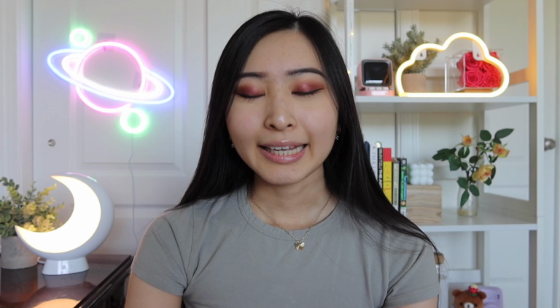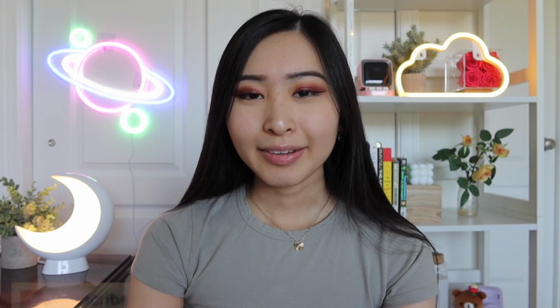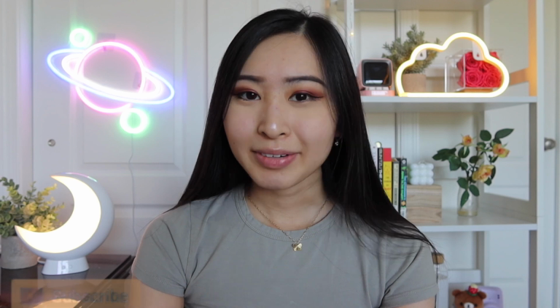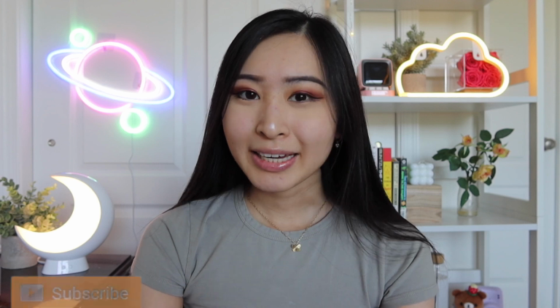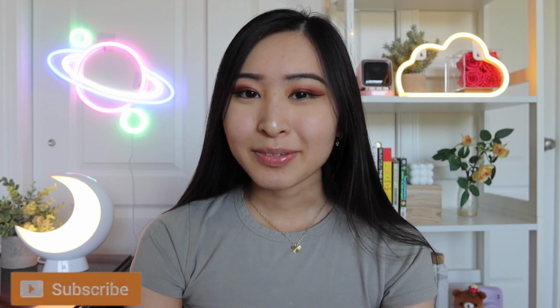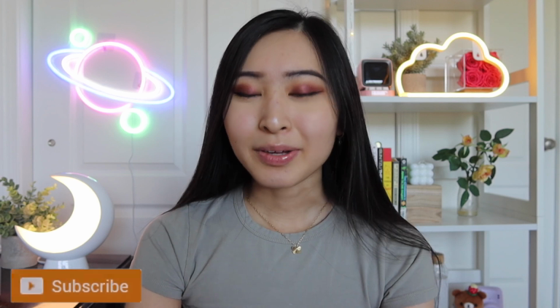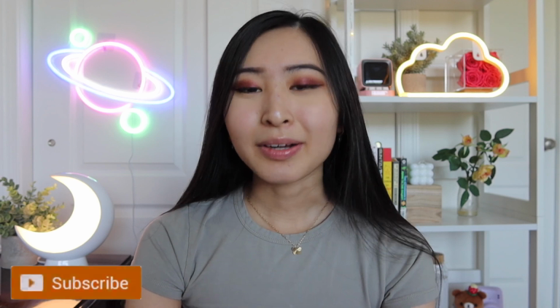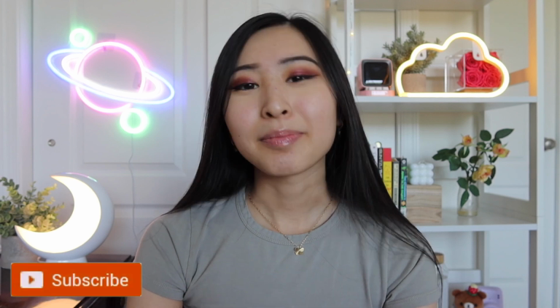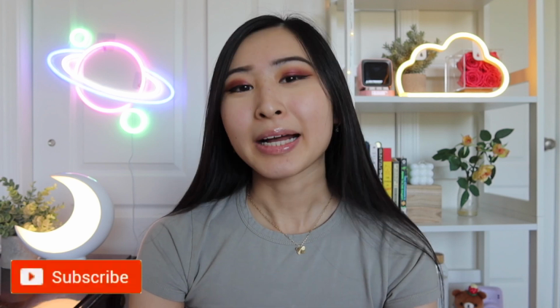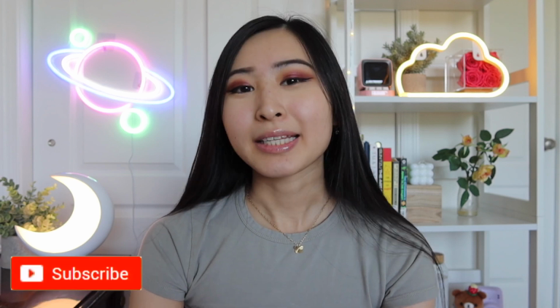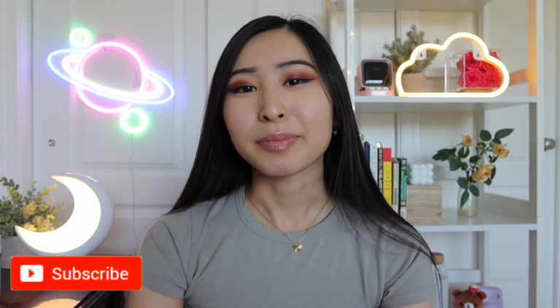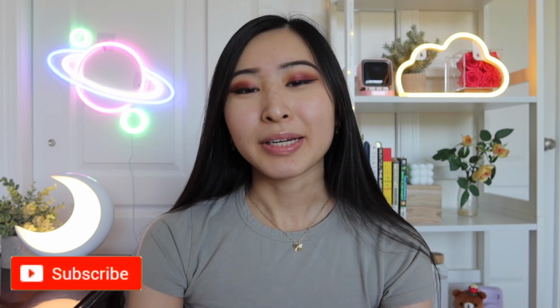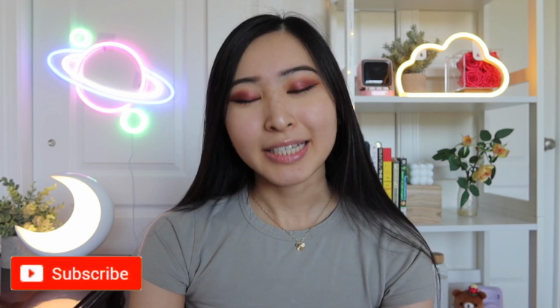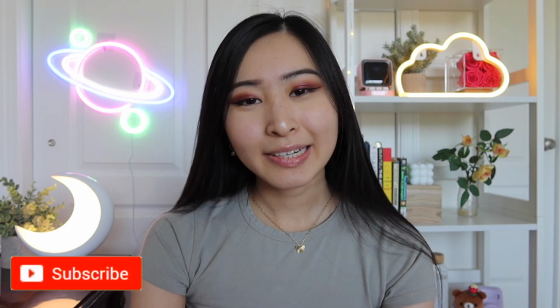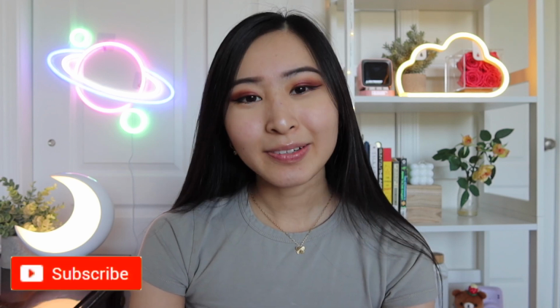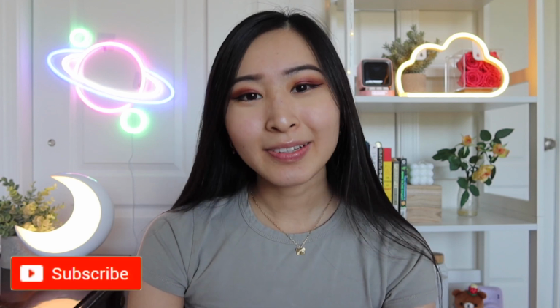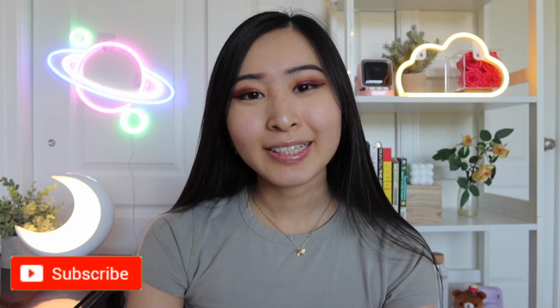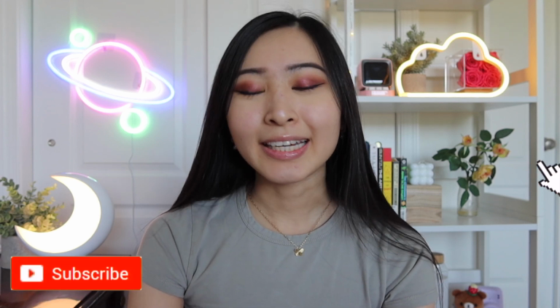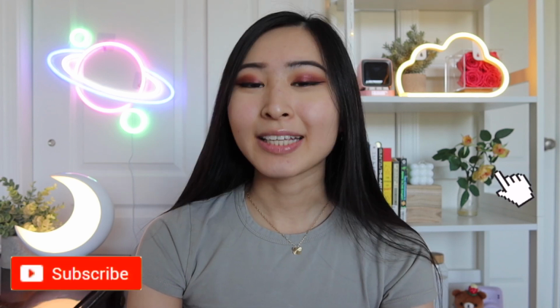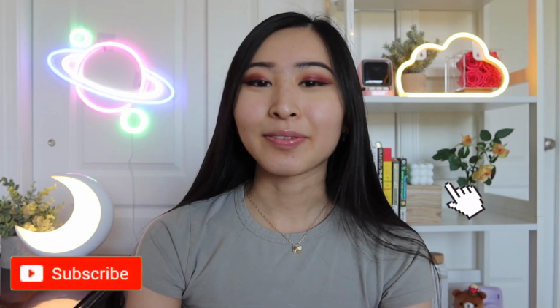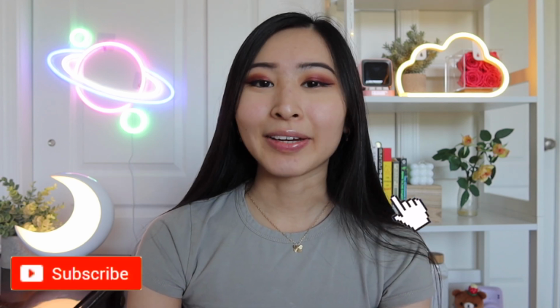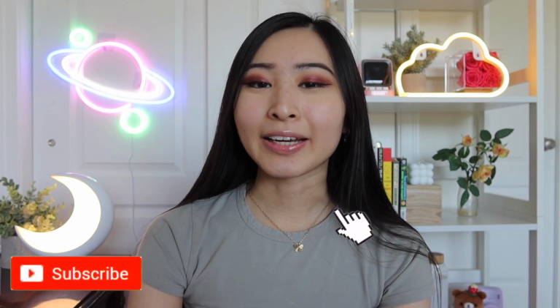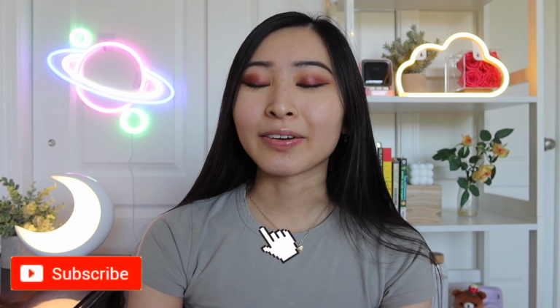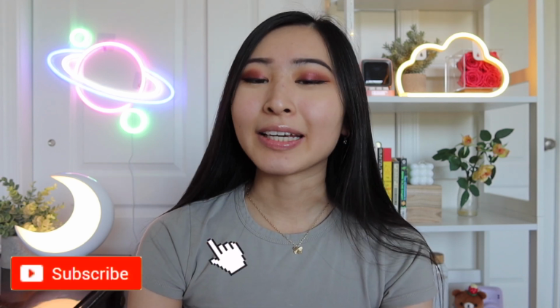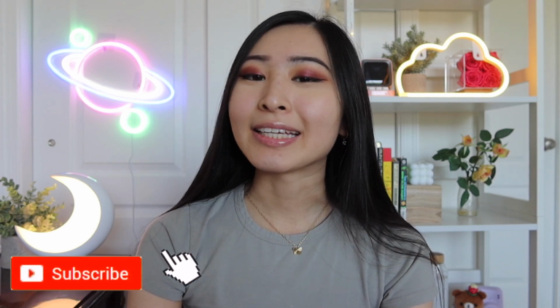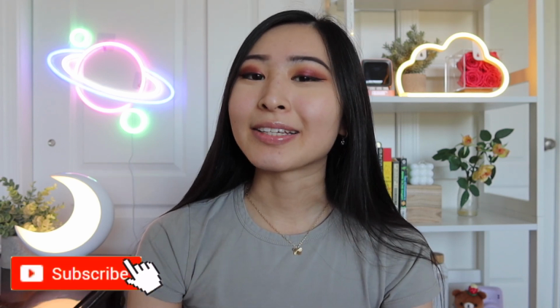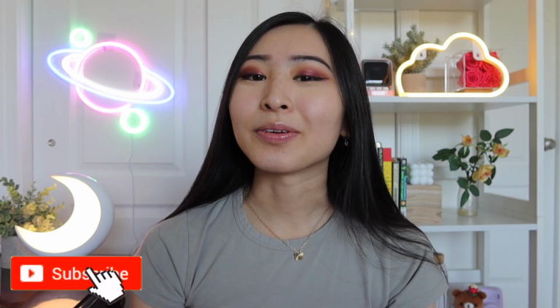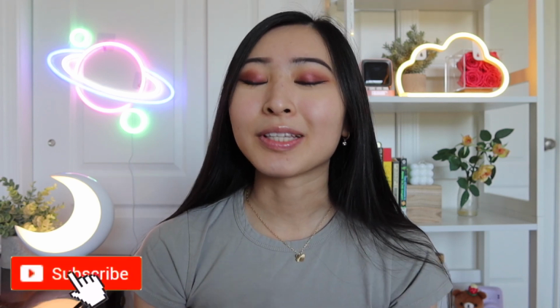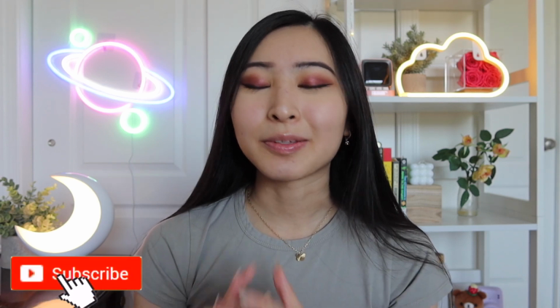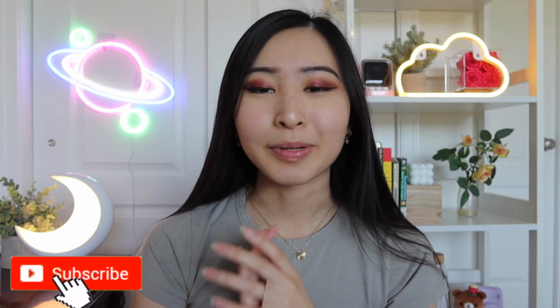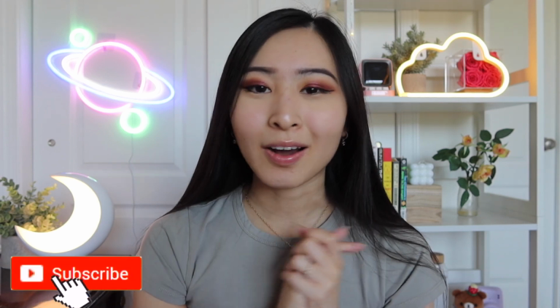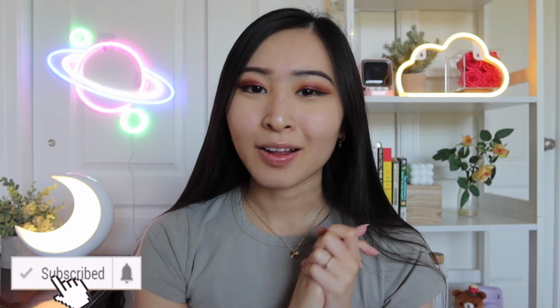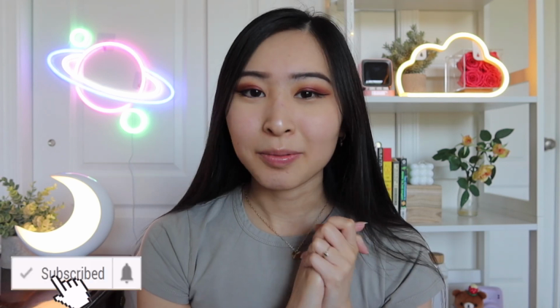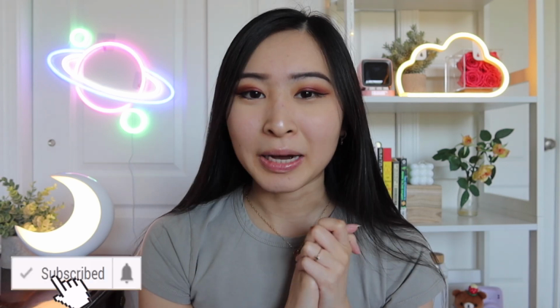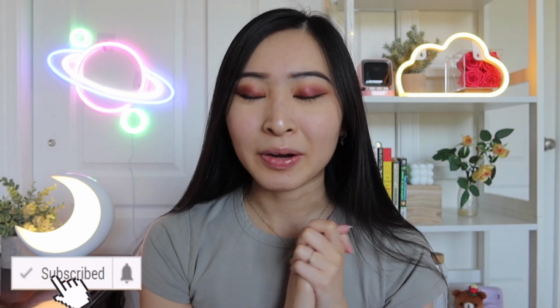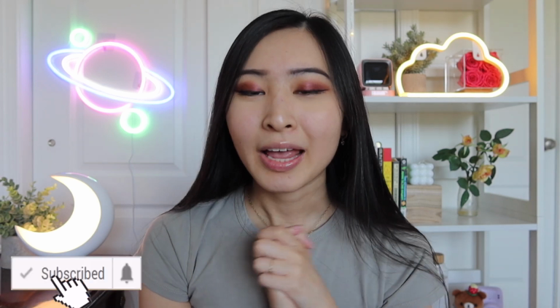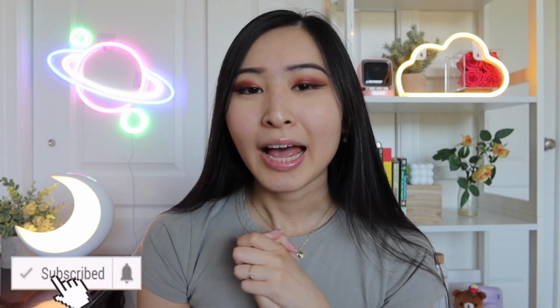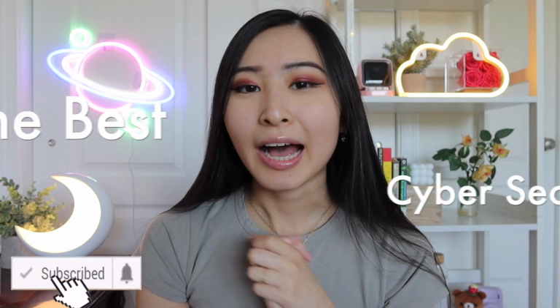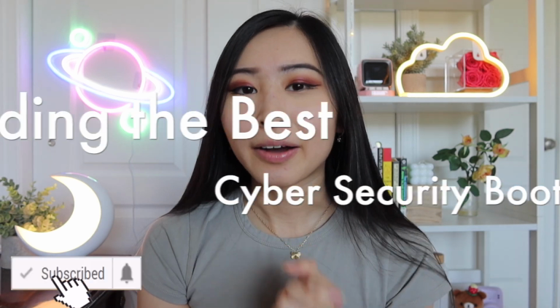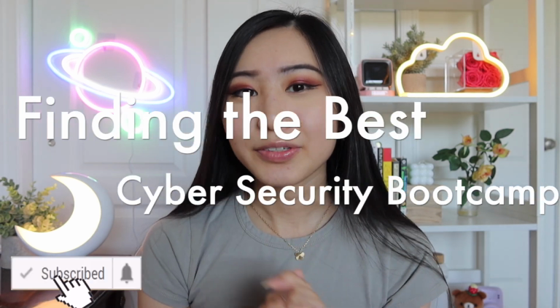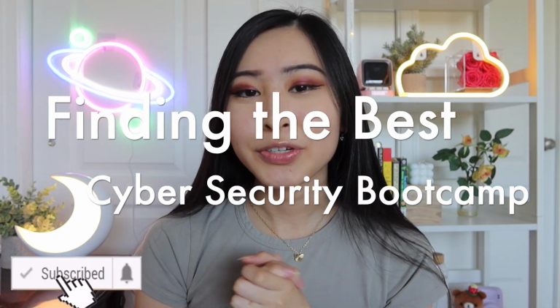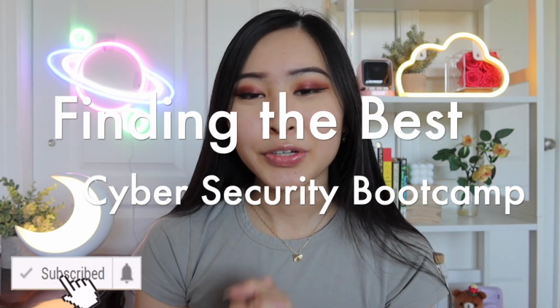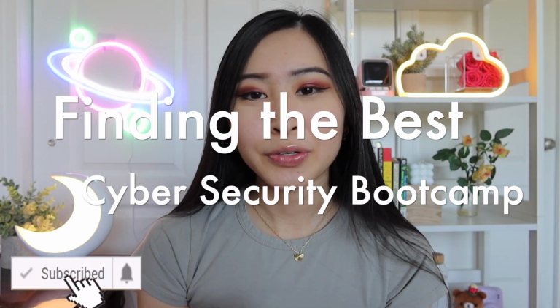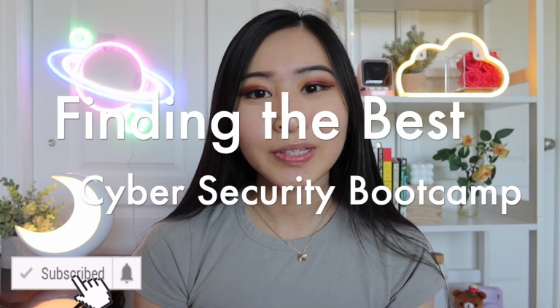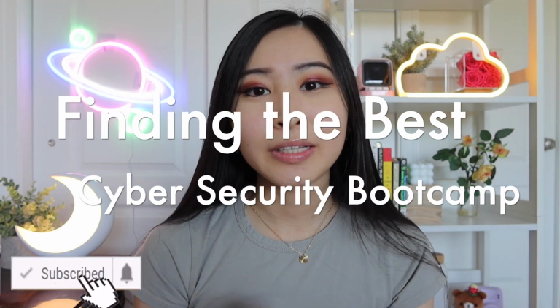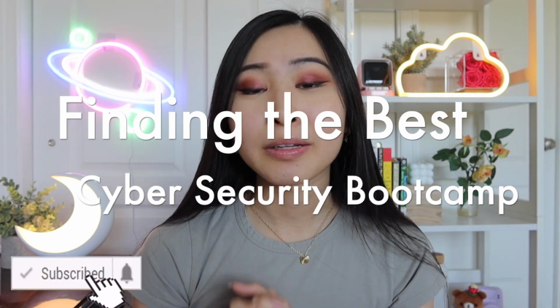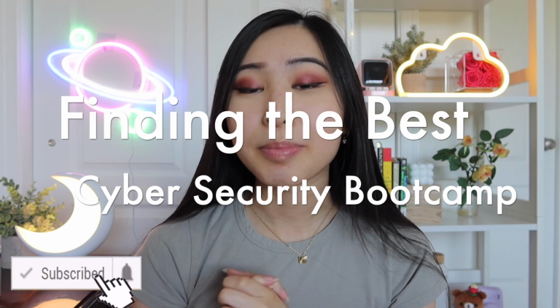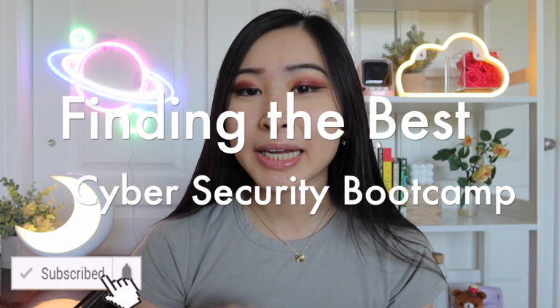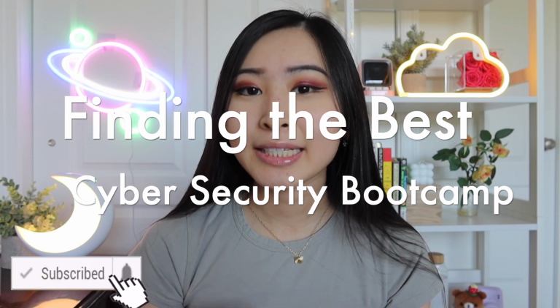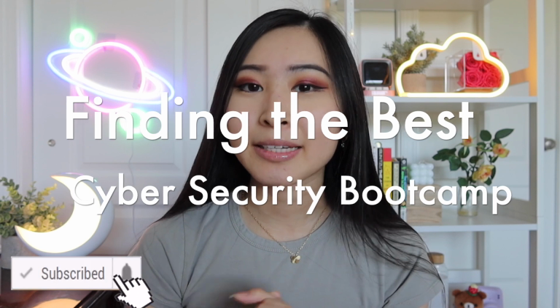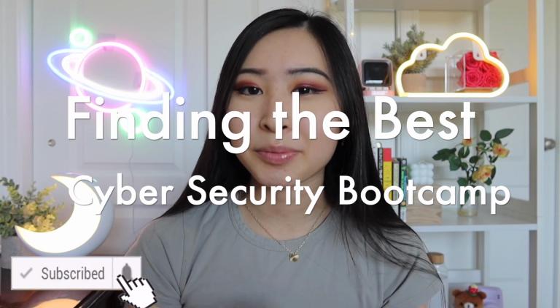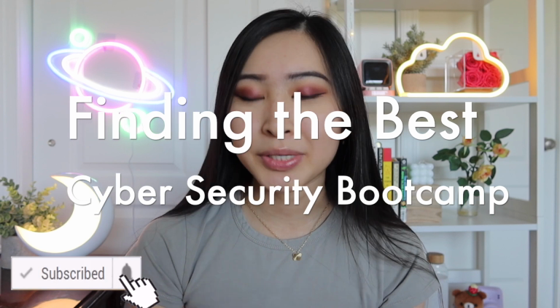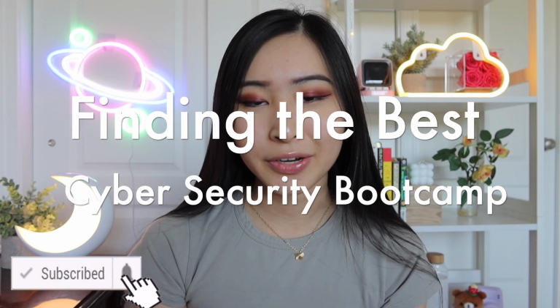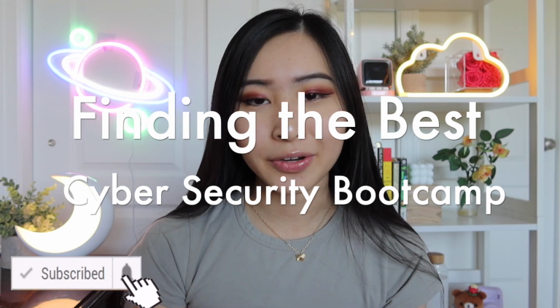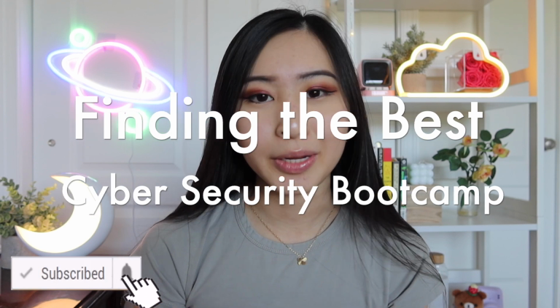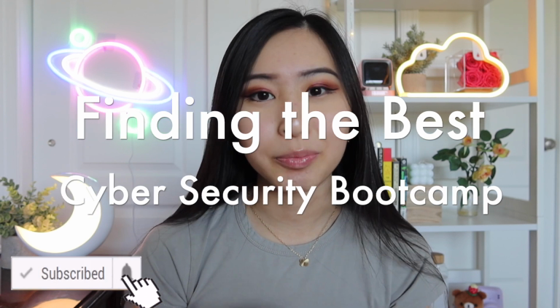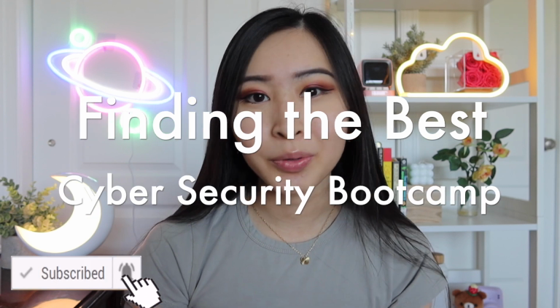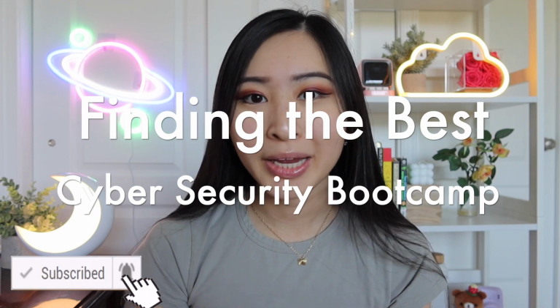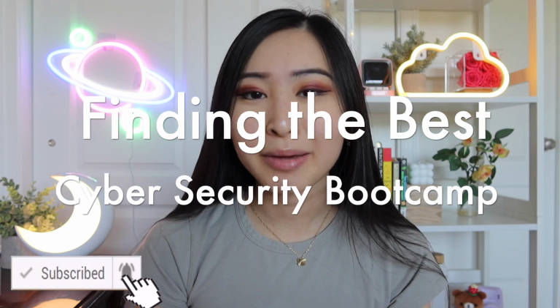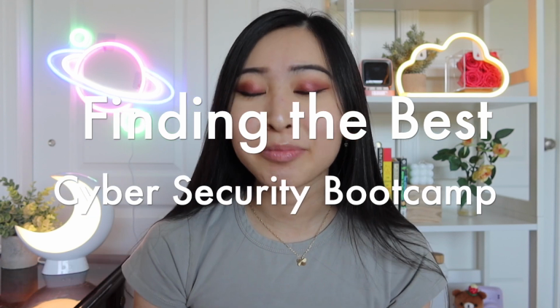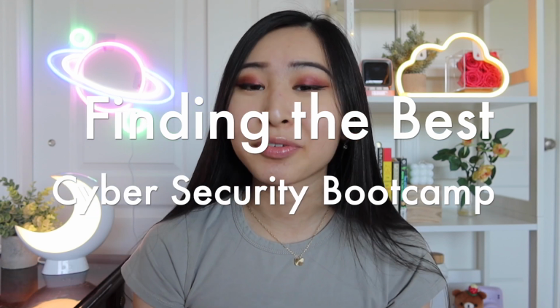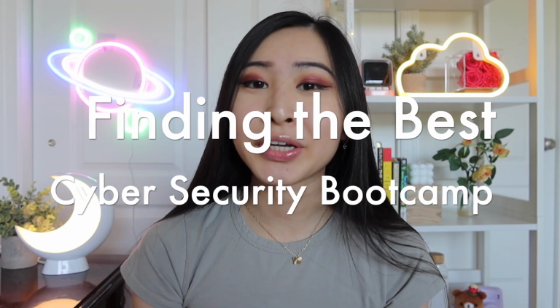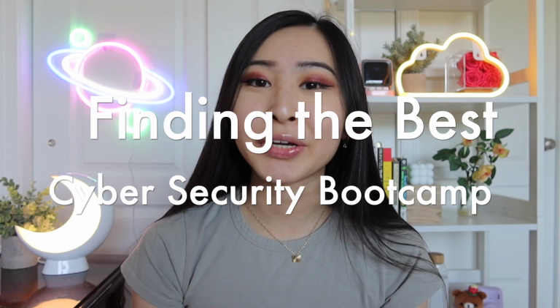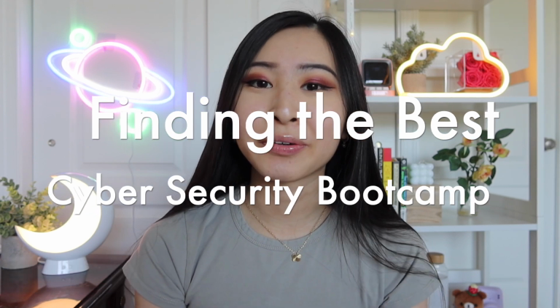Hey friends, welcome back to my channel. Today's video is going to be all about how to choose the best cybersecurity bootcamp for you.